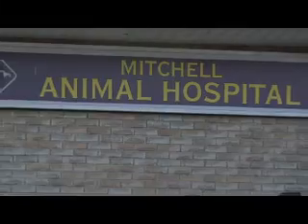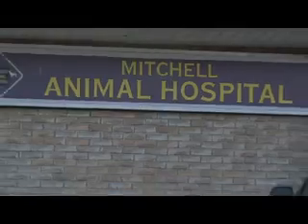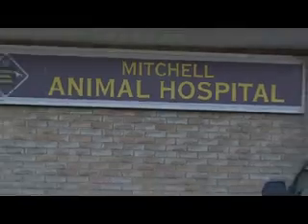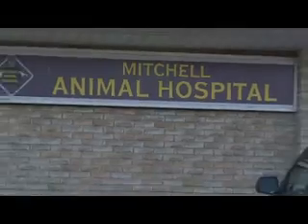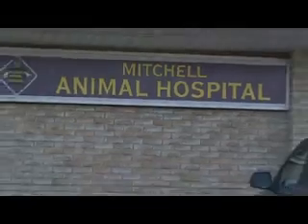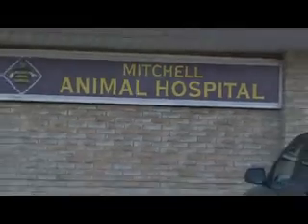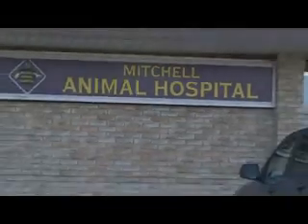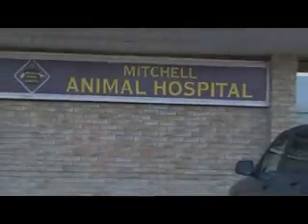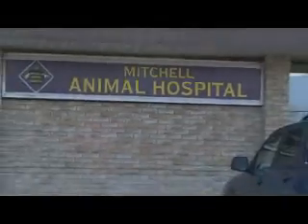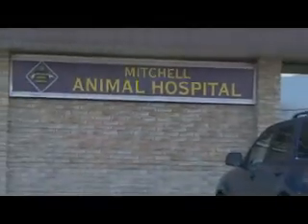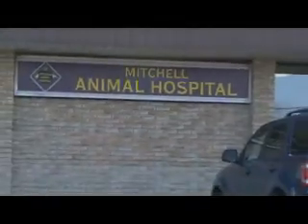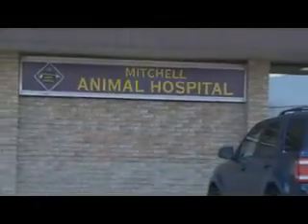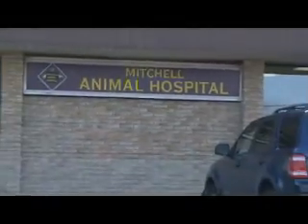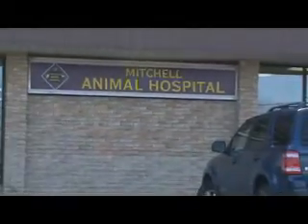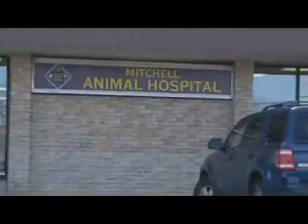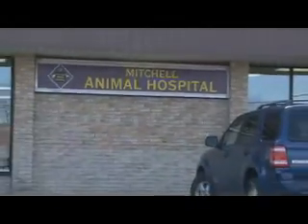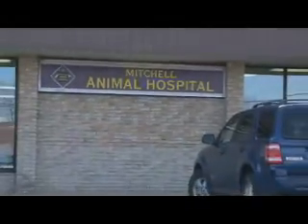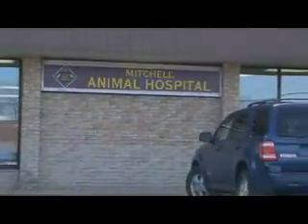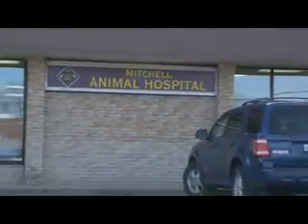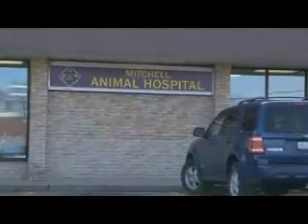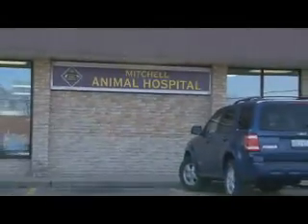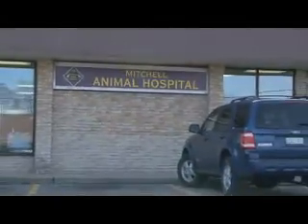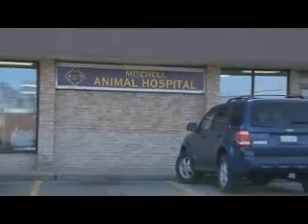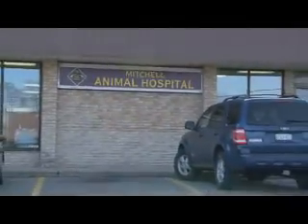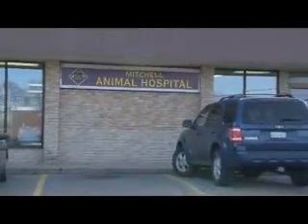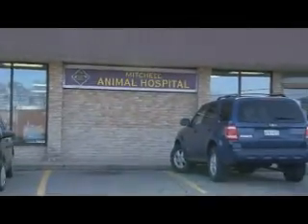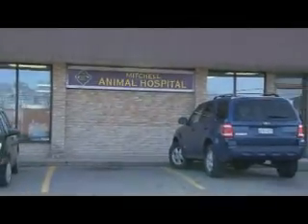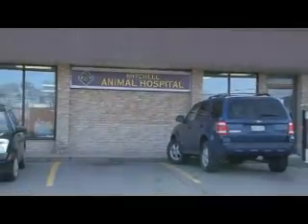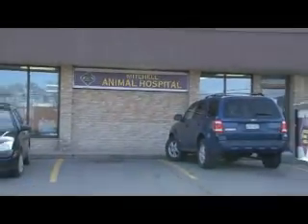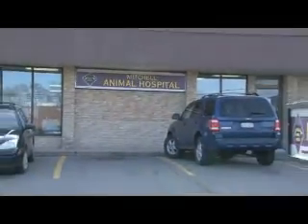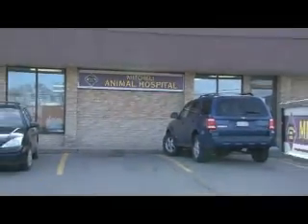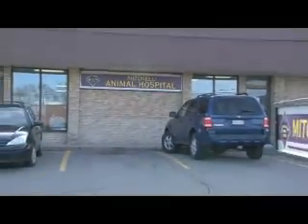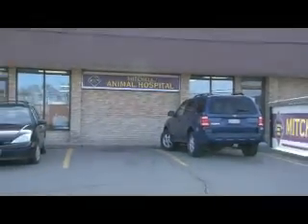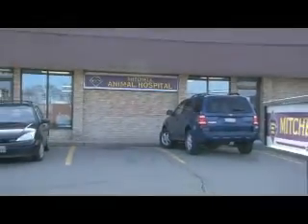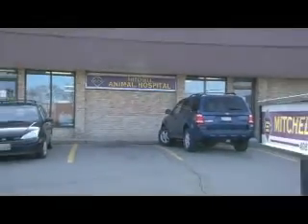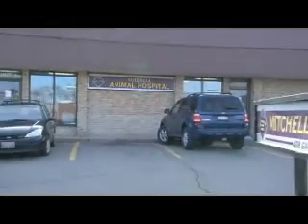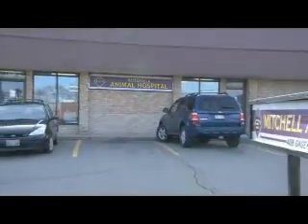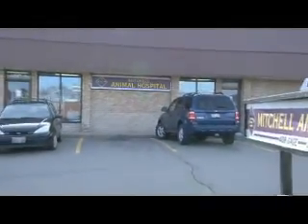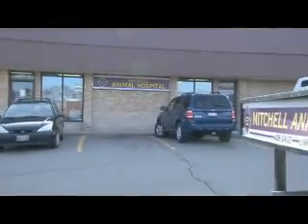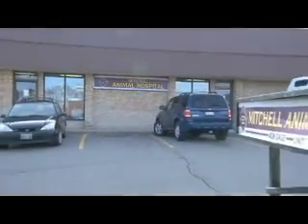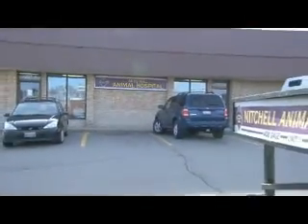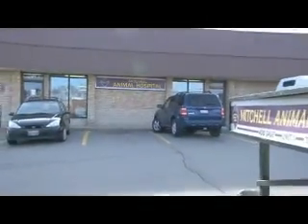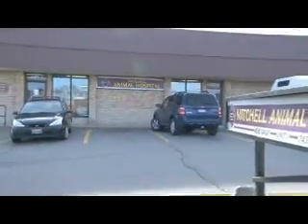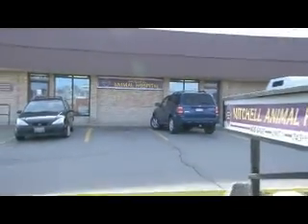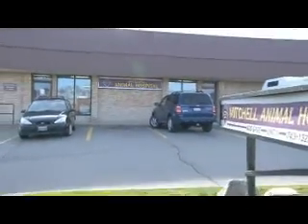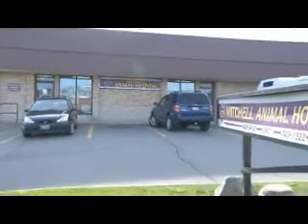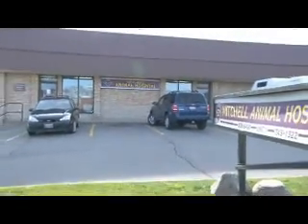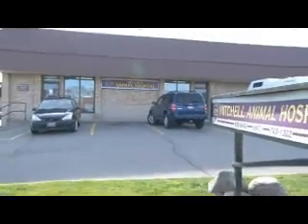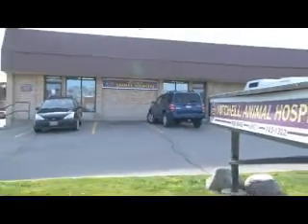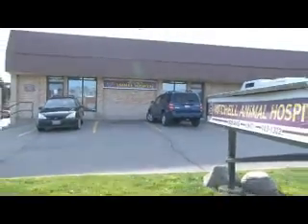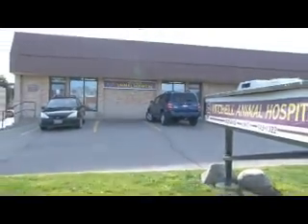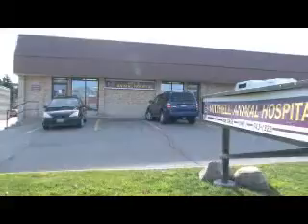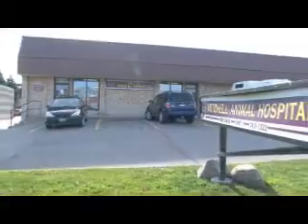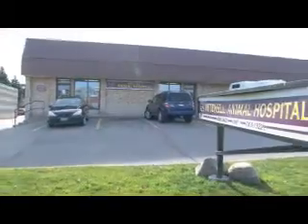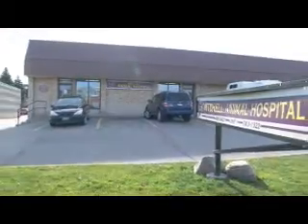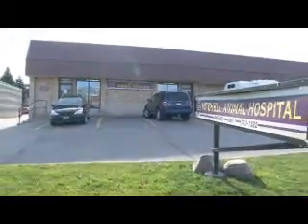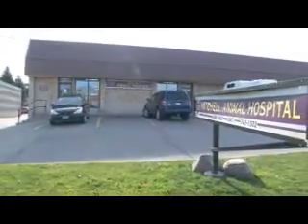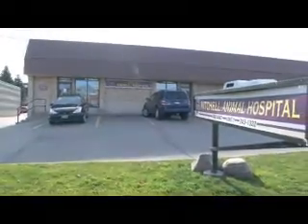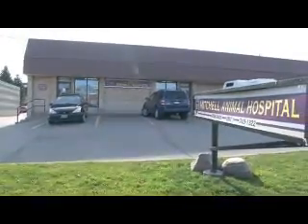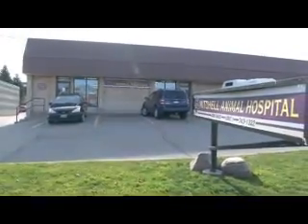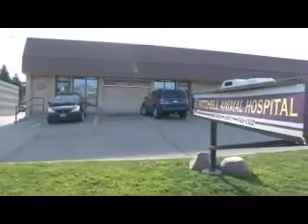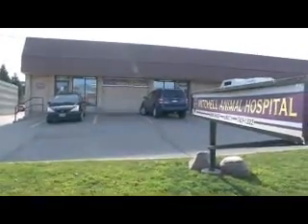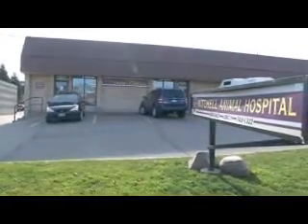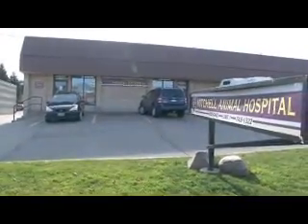Mitchell Animal Hospital was established in 1956. We've been servicing the Kitchener-Waterloo community for over 50 years and we're very proud of that.